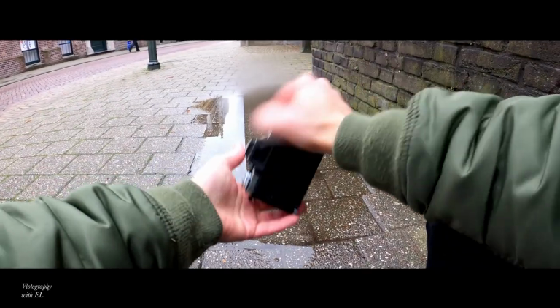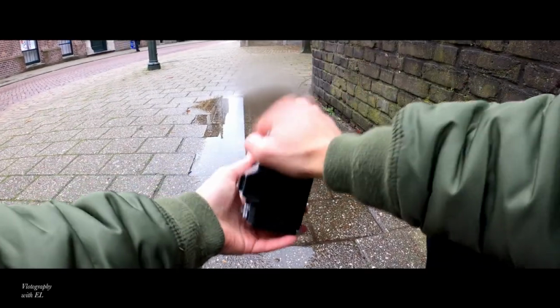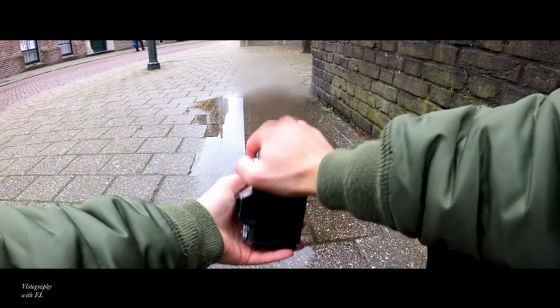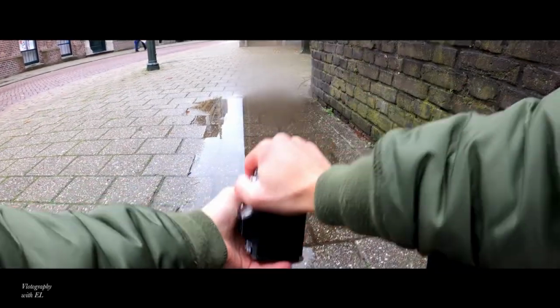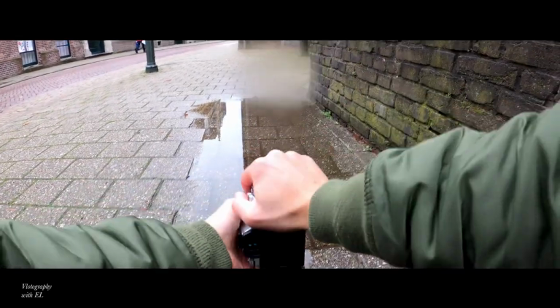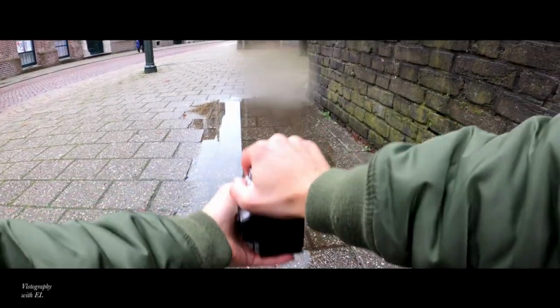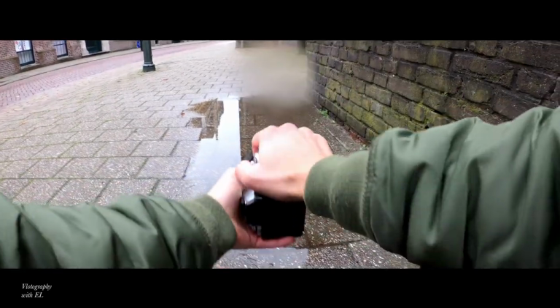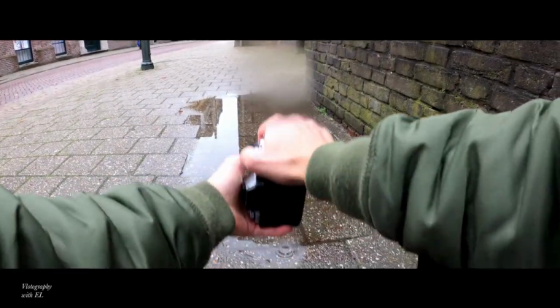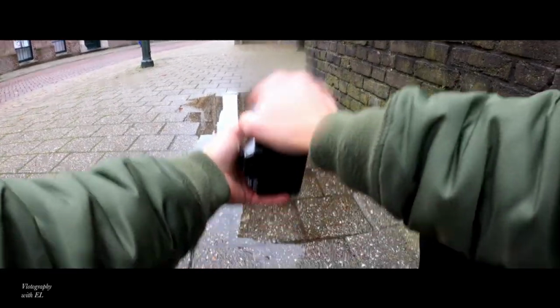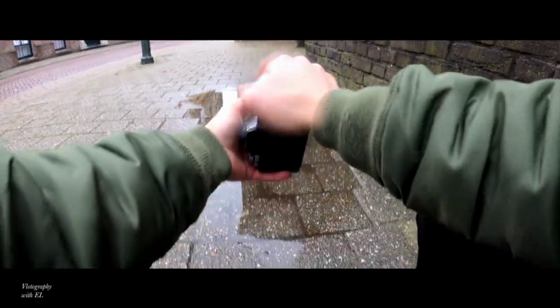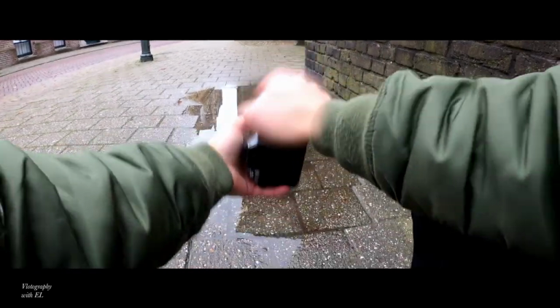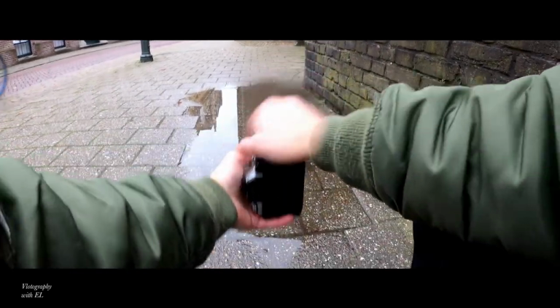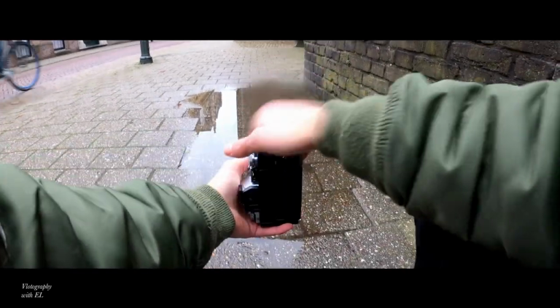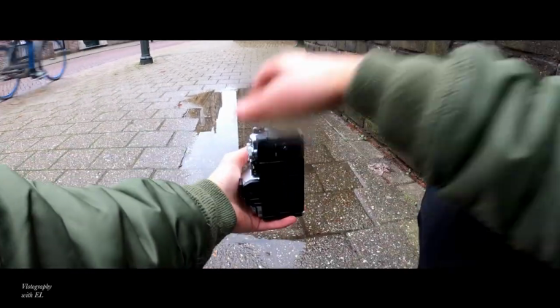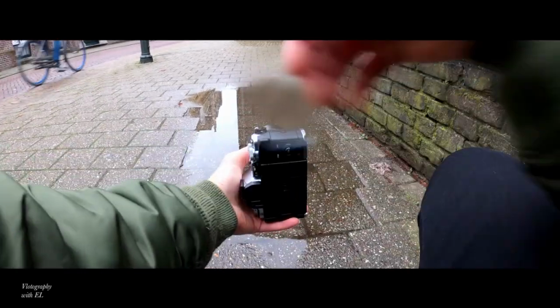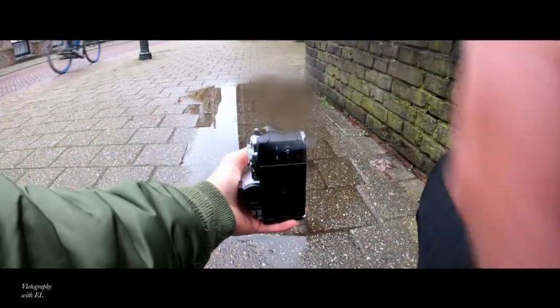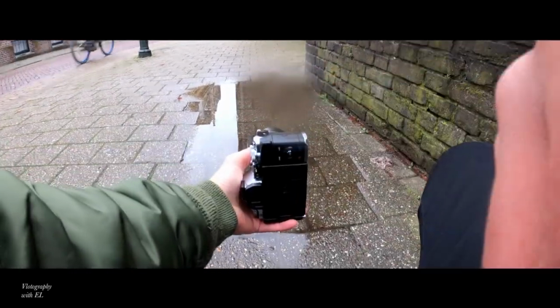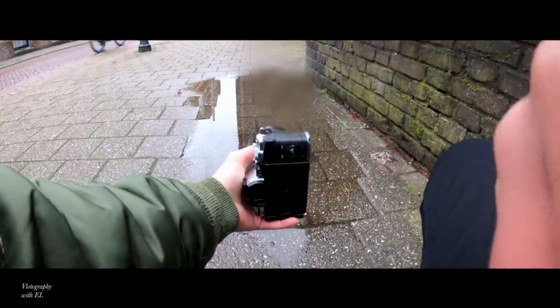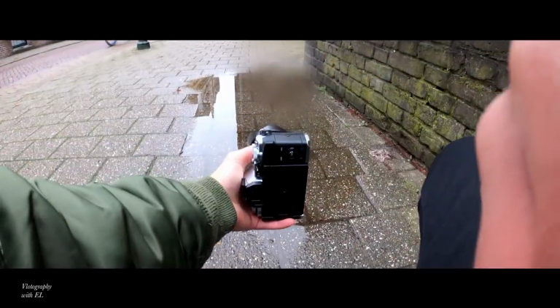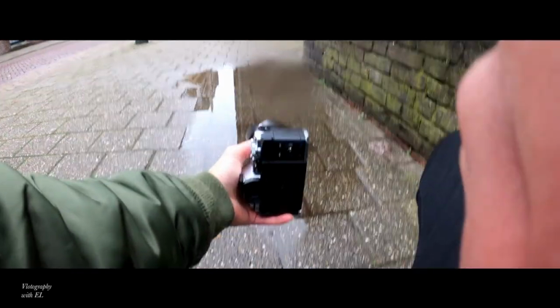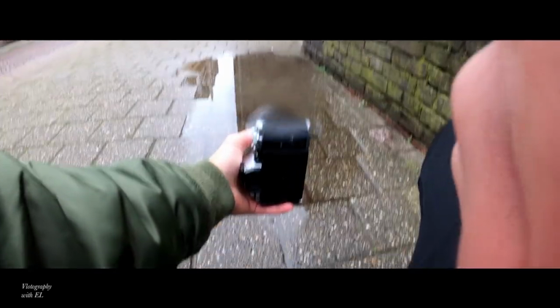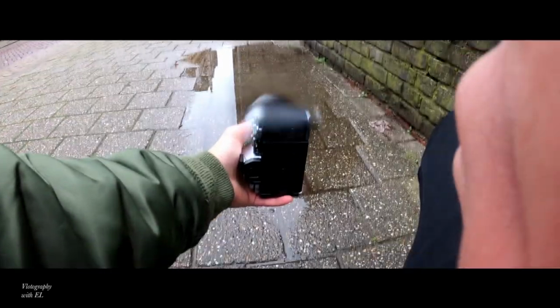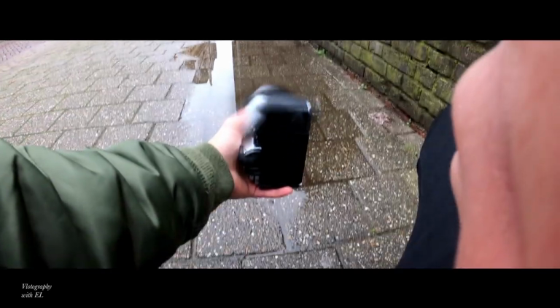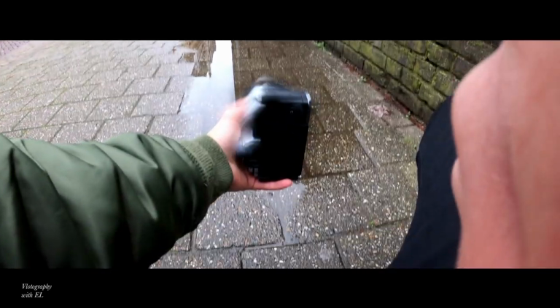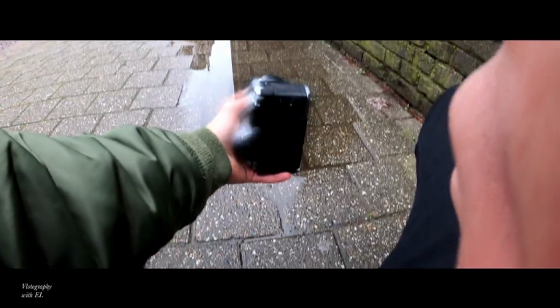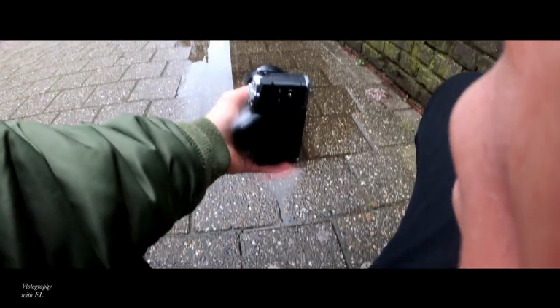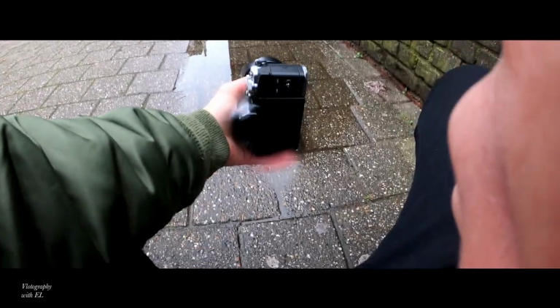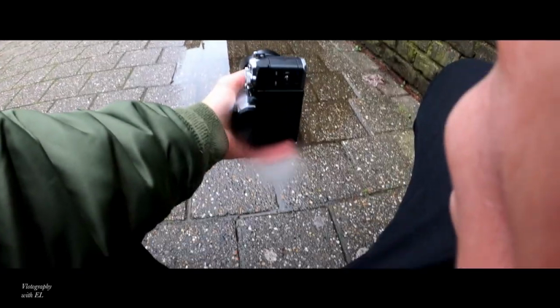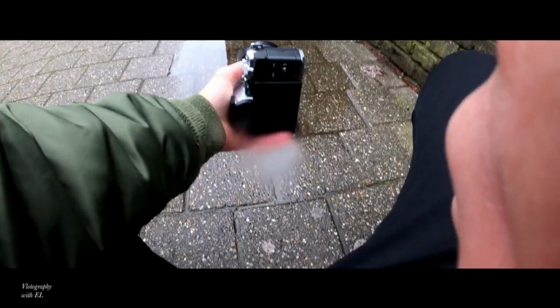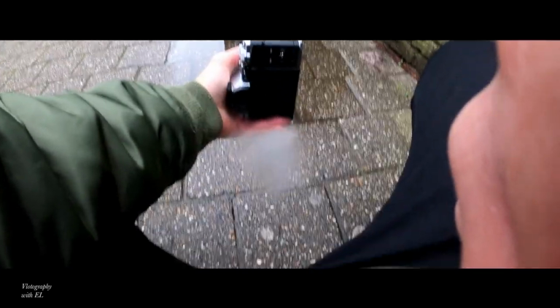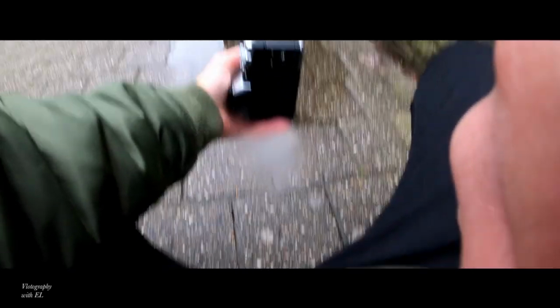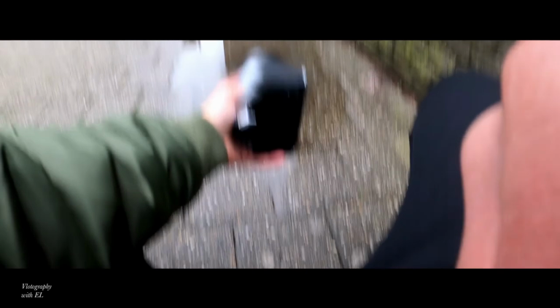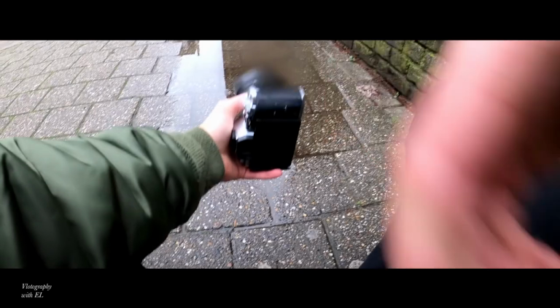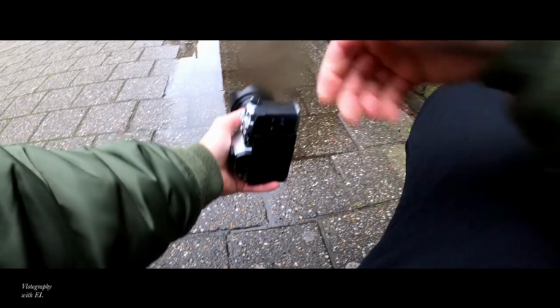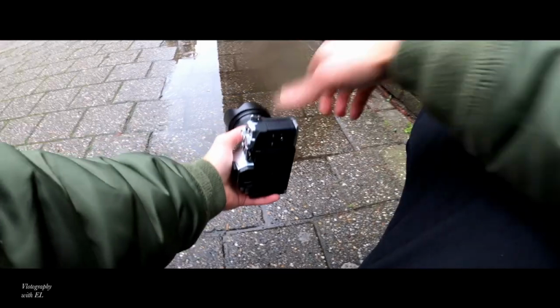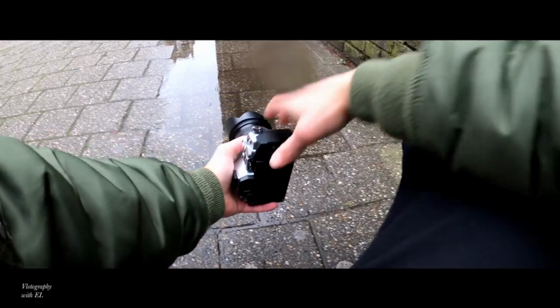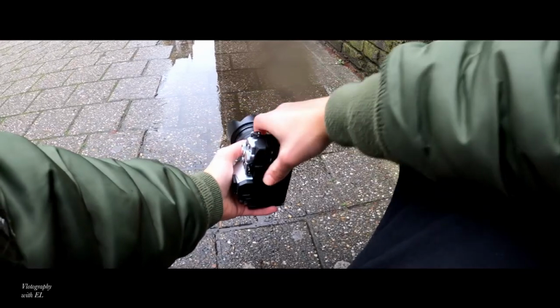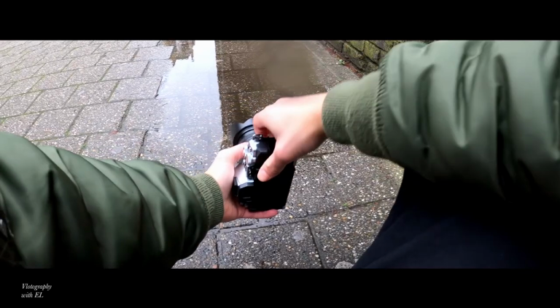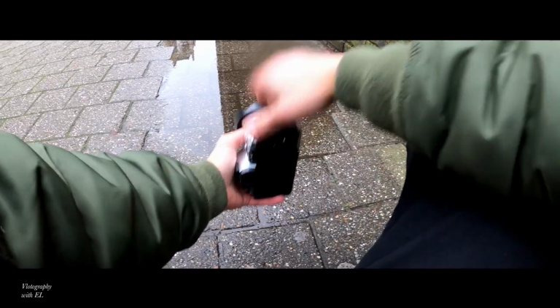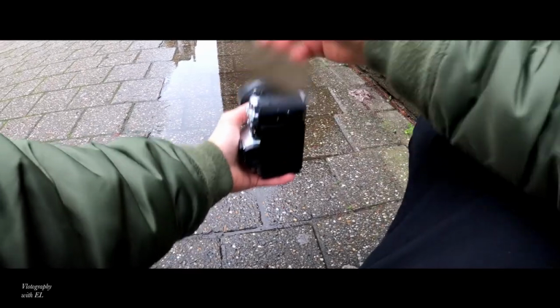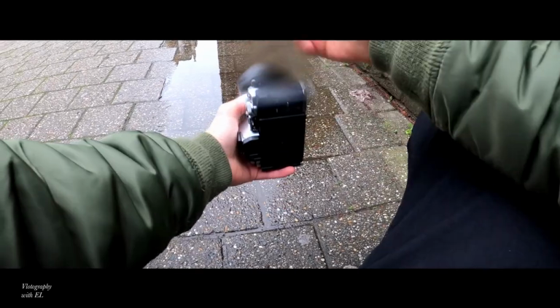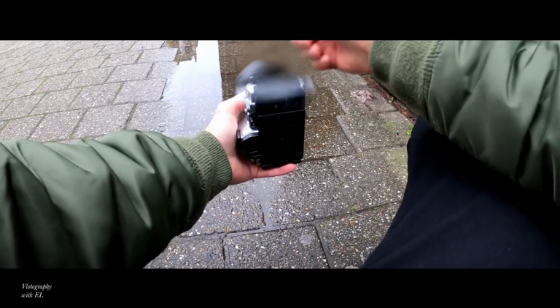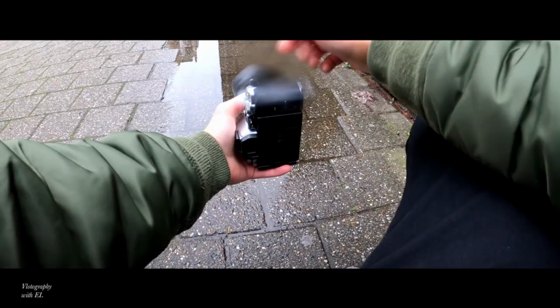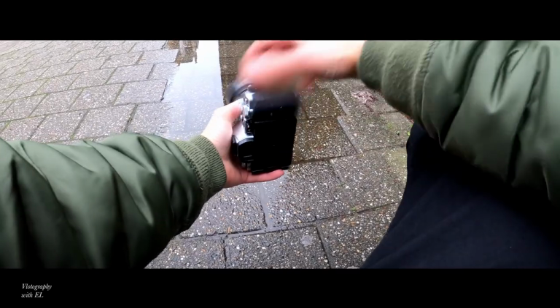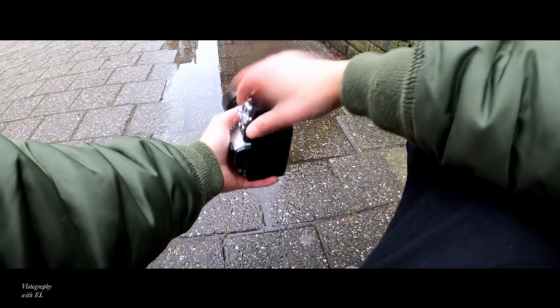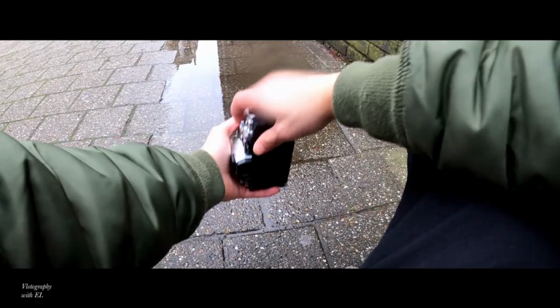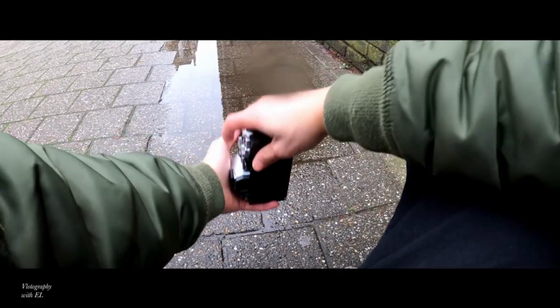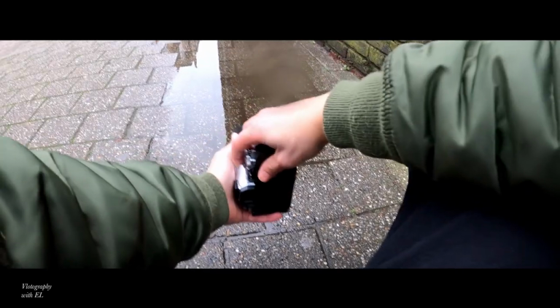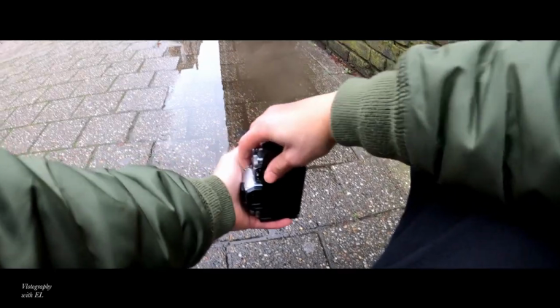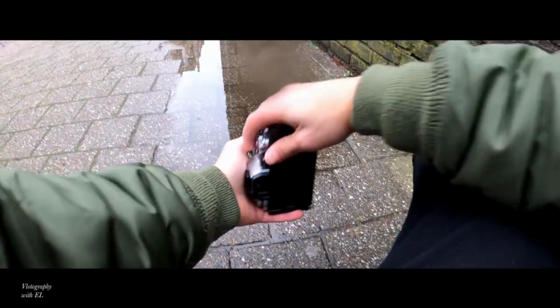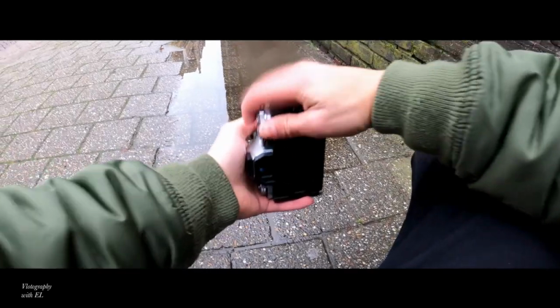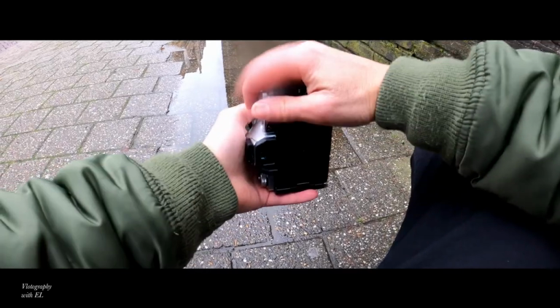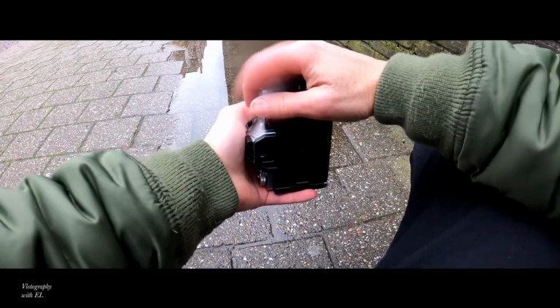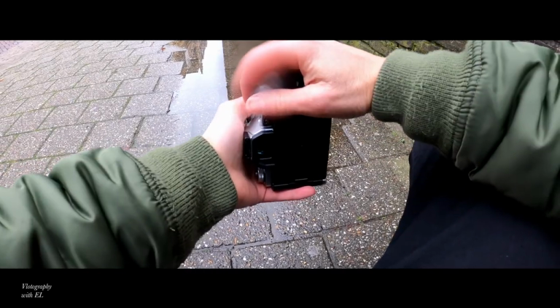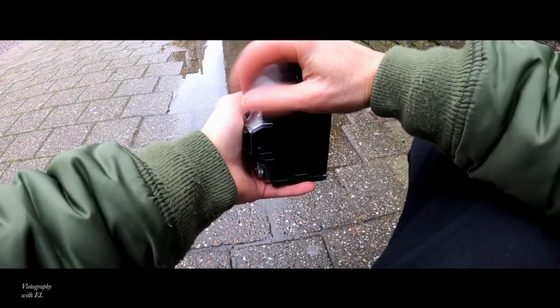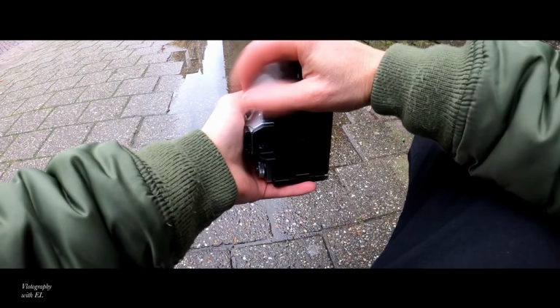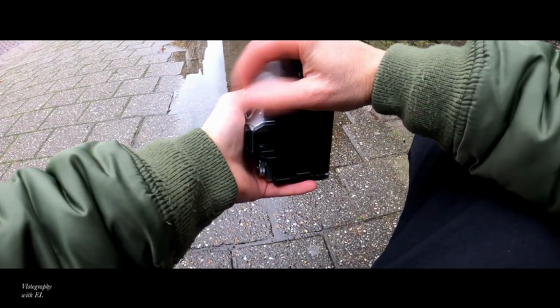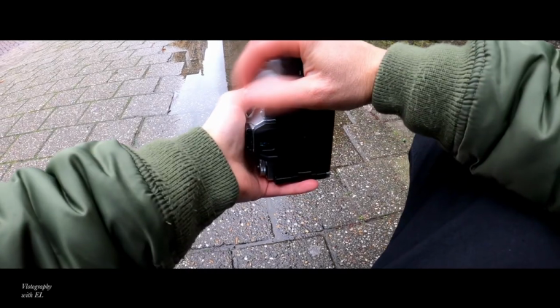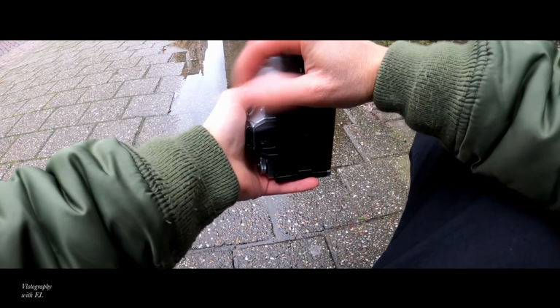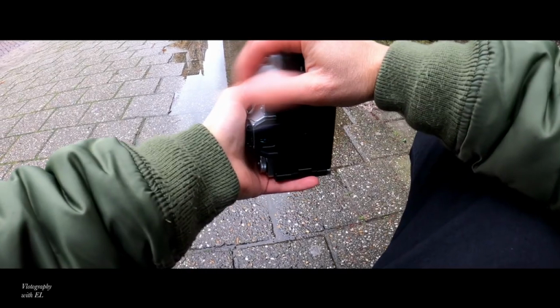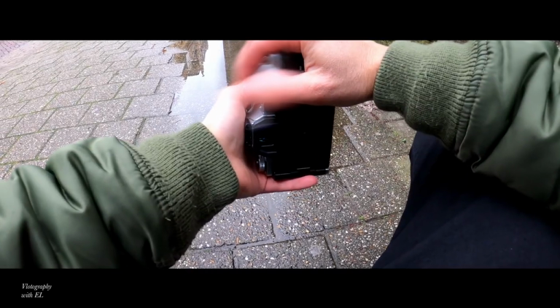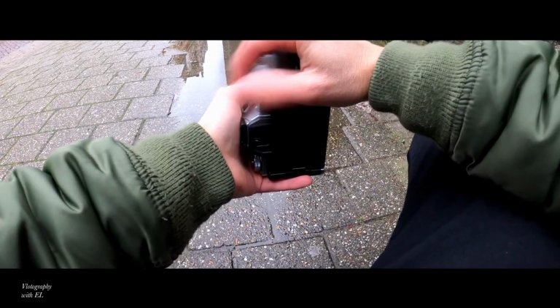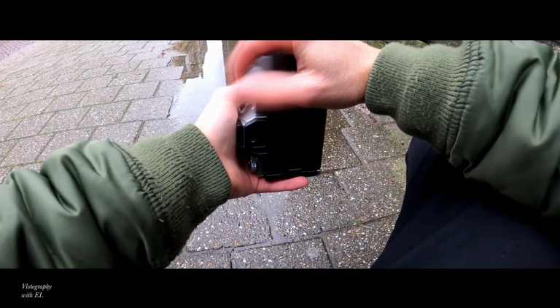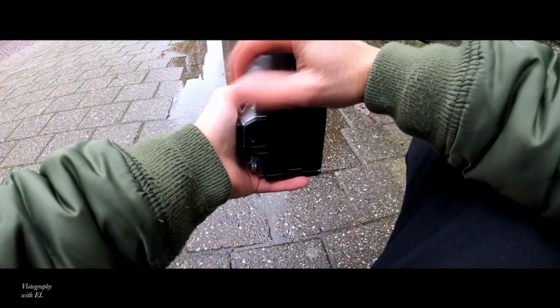The first picture I'm going to take is going to be 28 millimeter equivalent, and this is a micro four thirds, so I shoot it from this range.